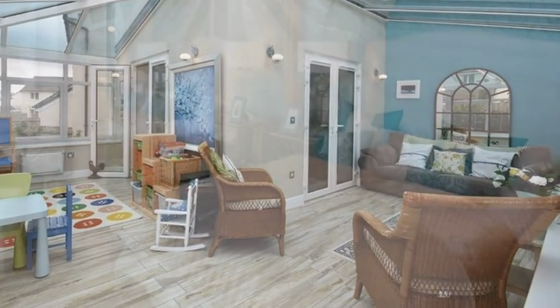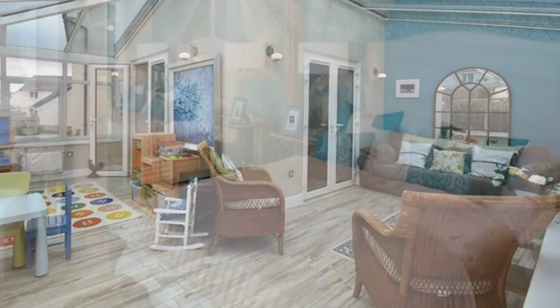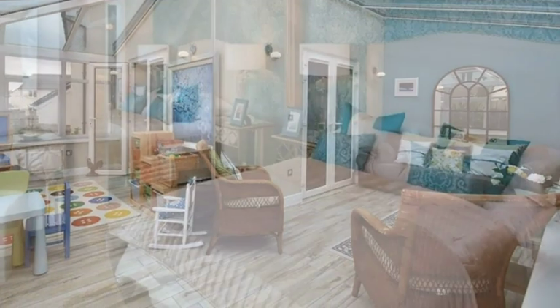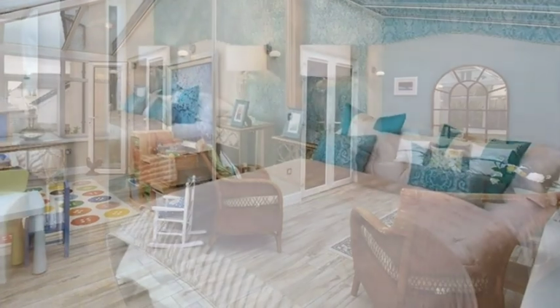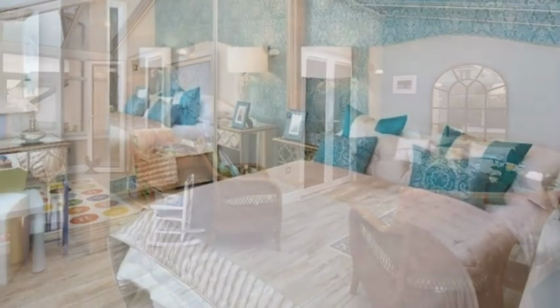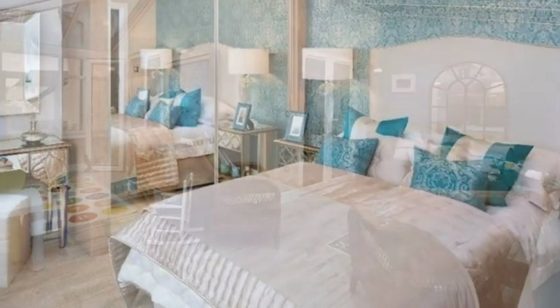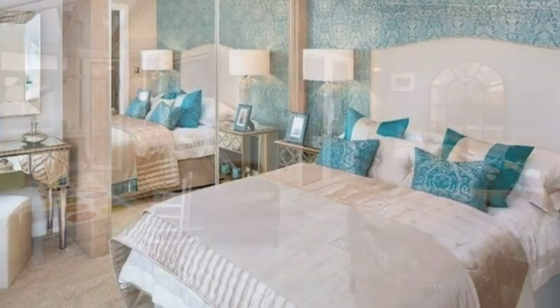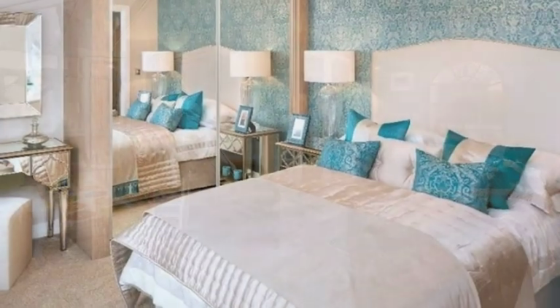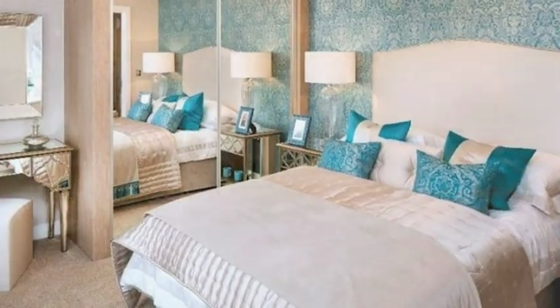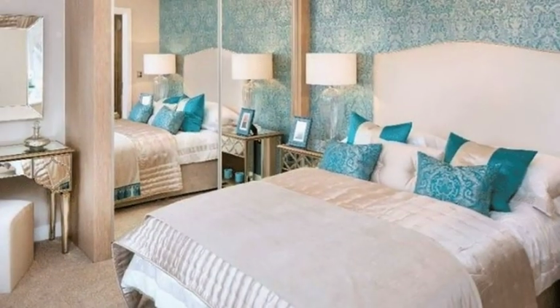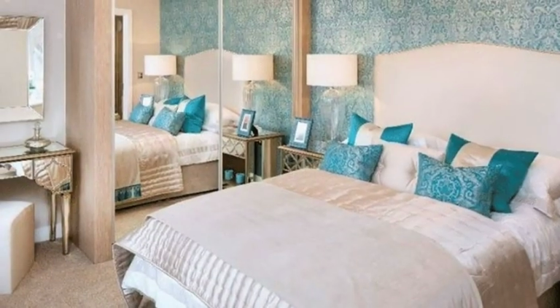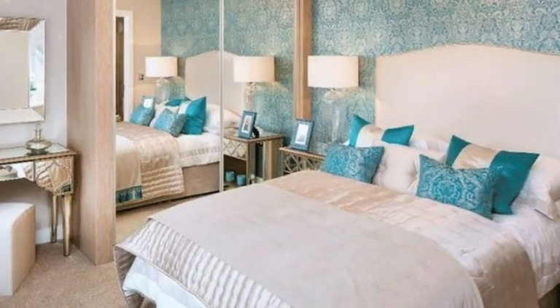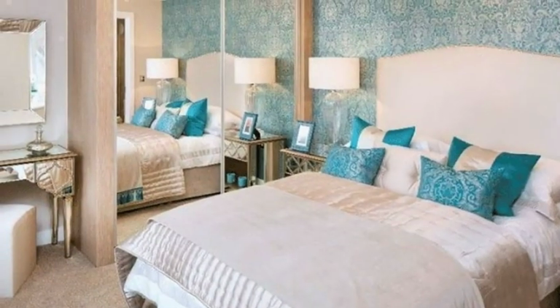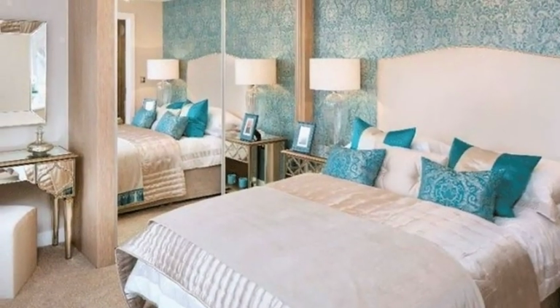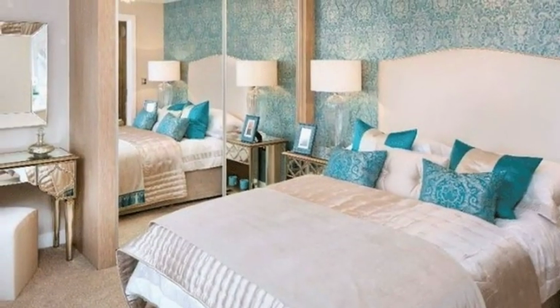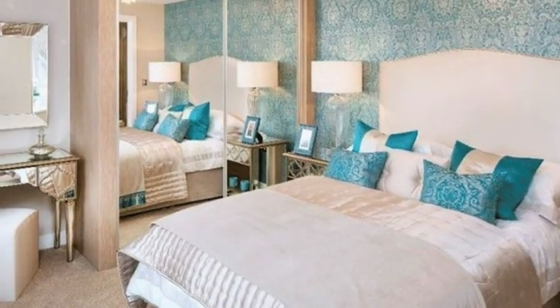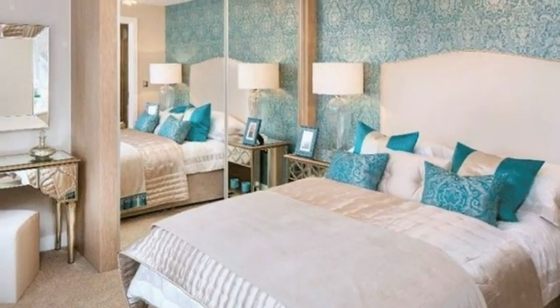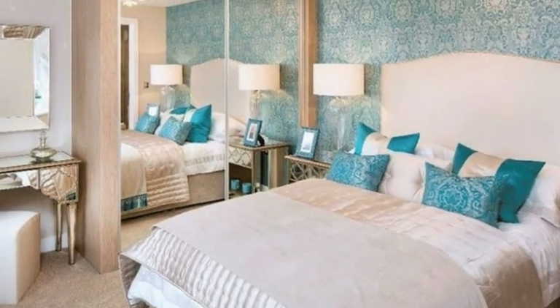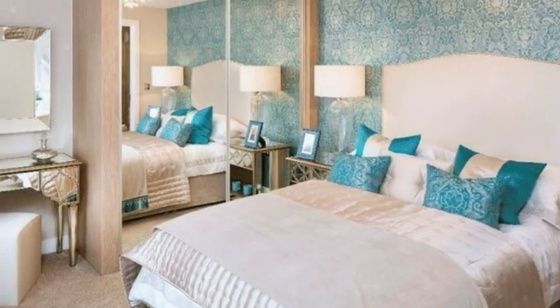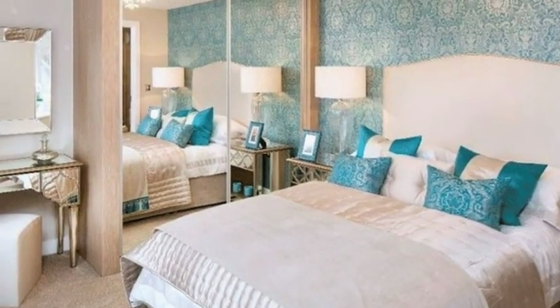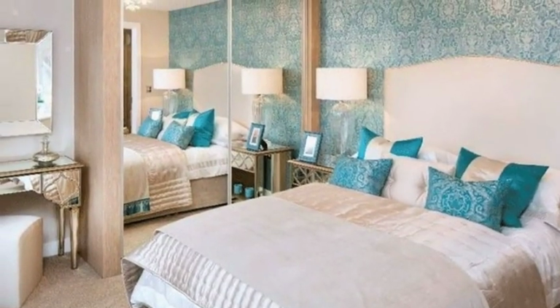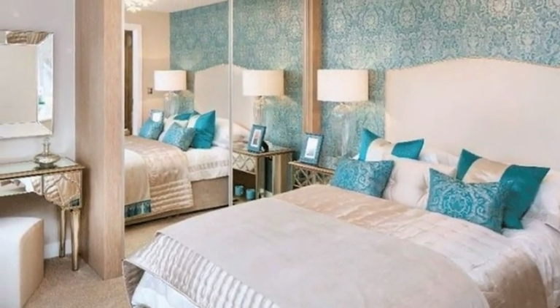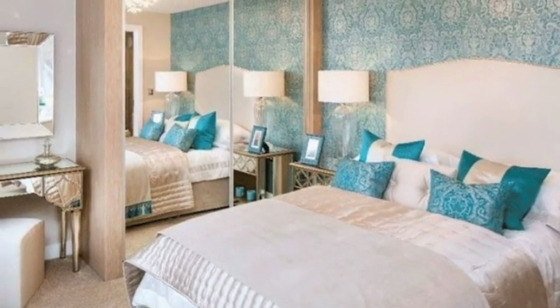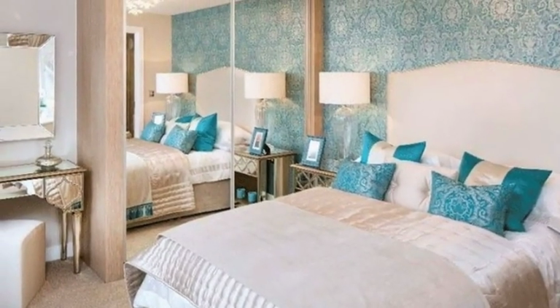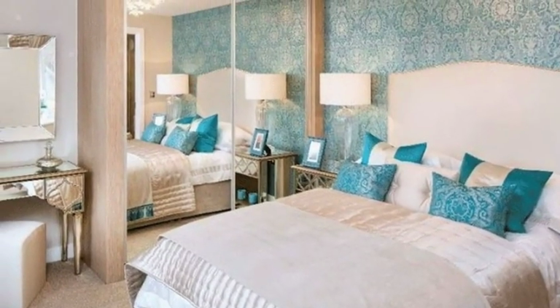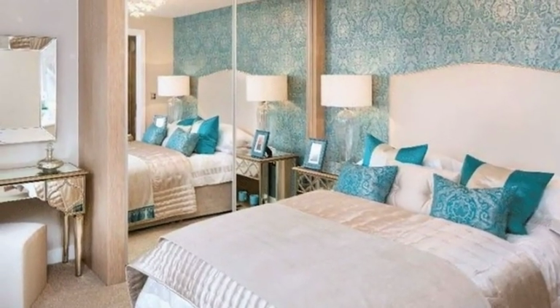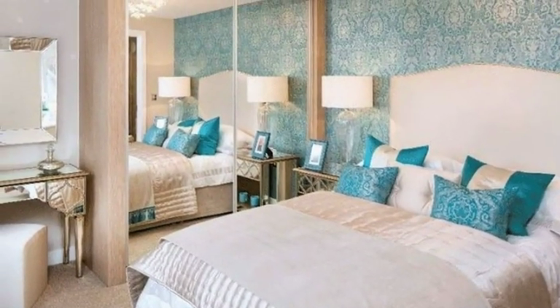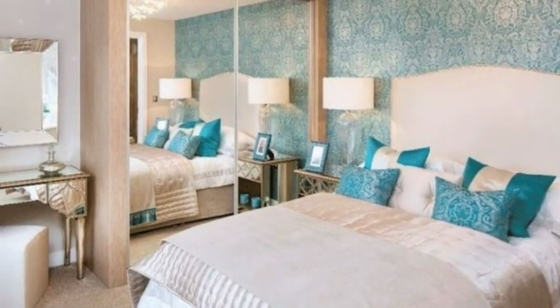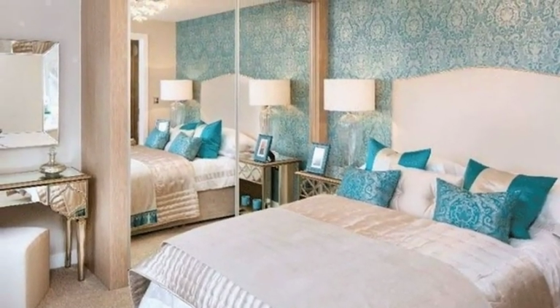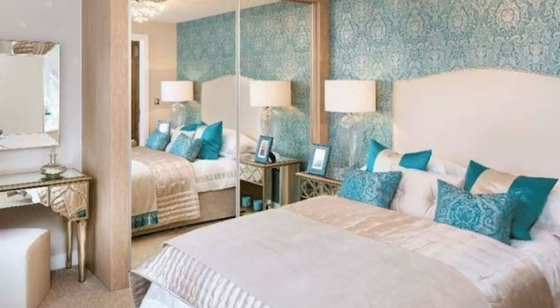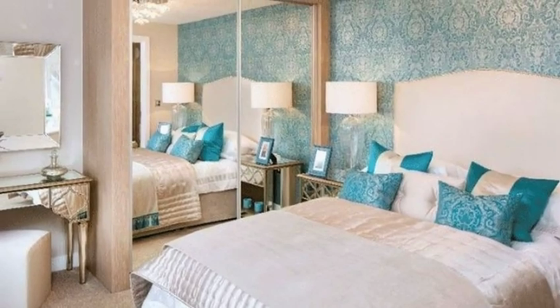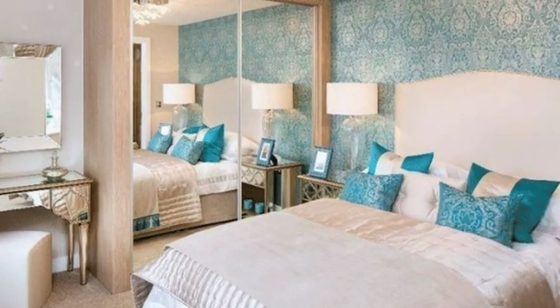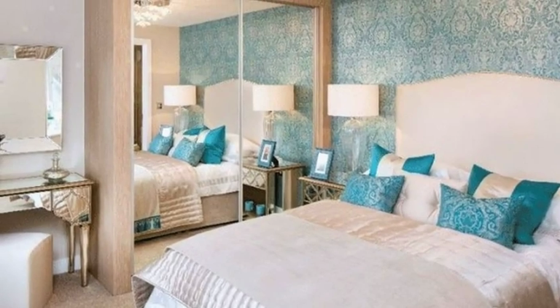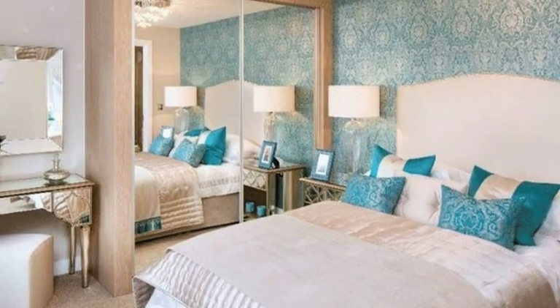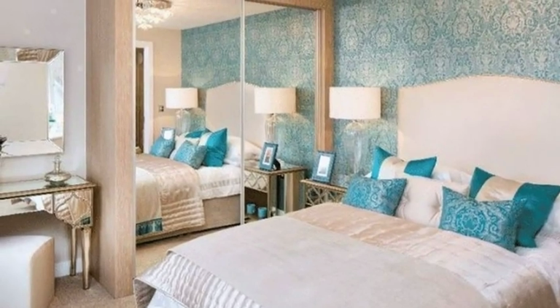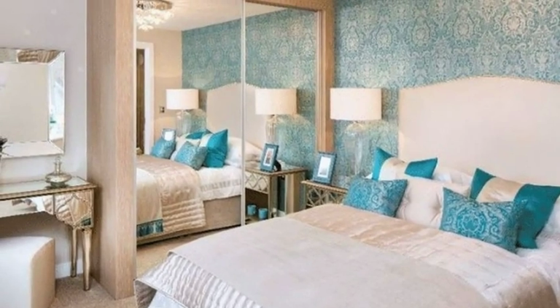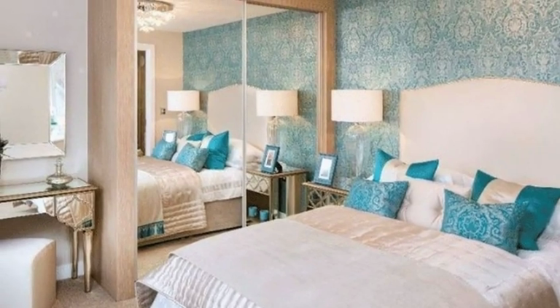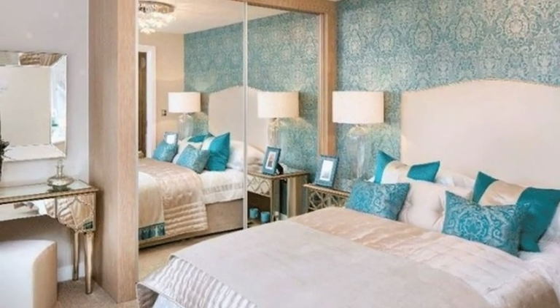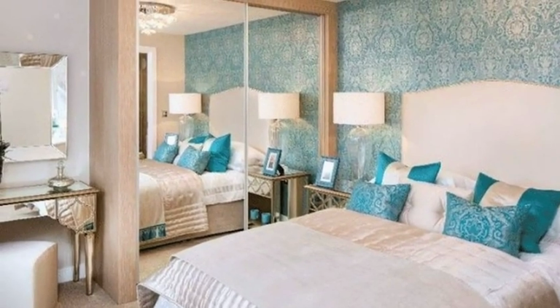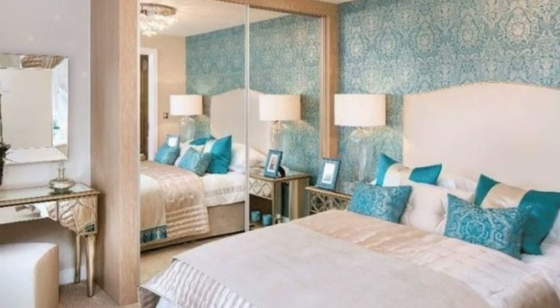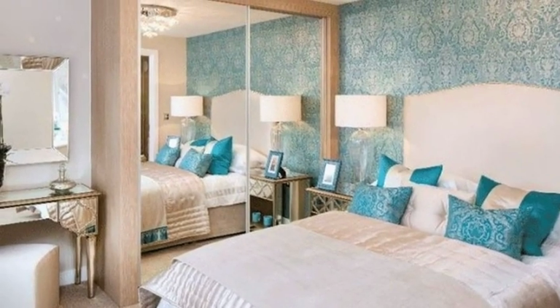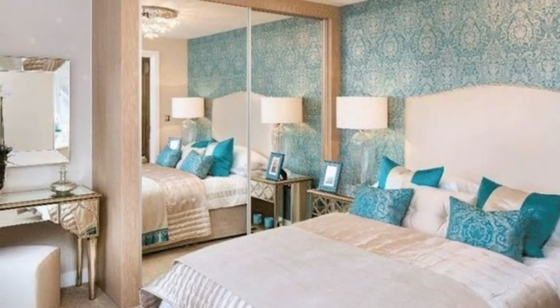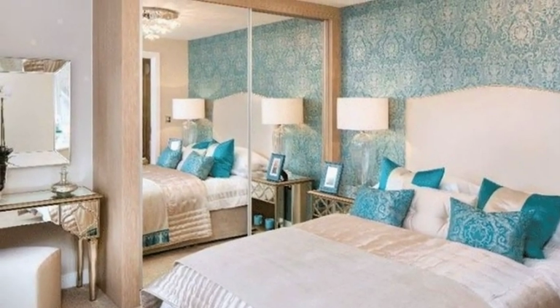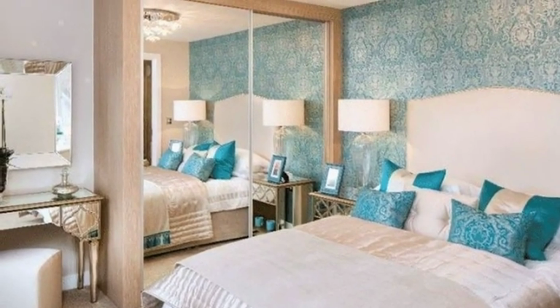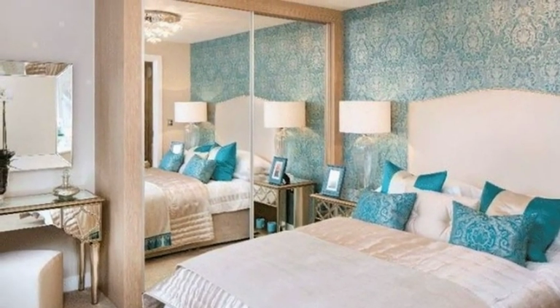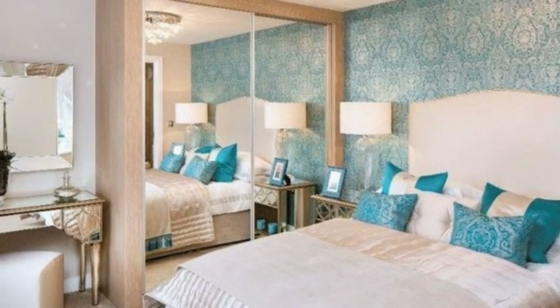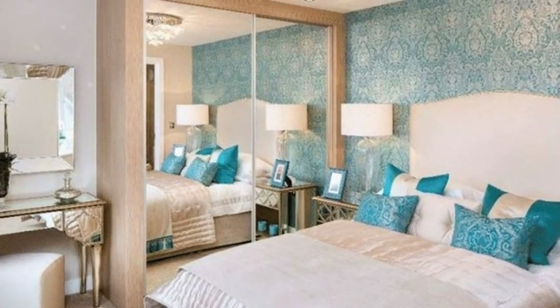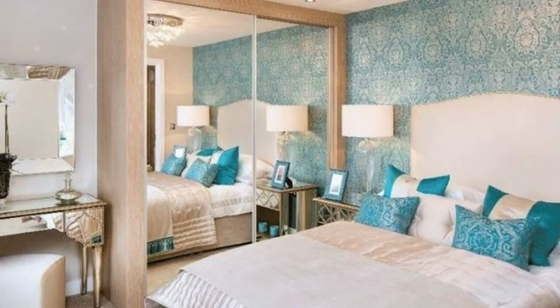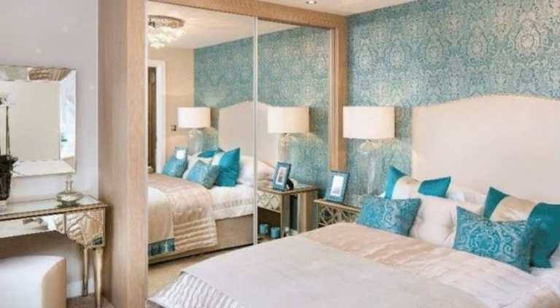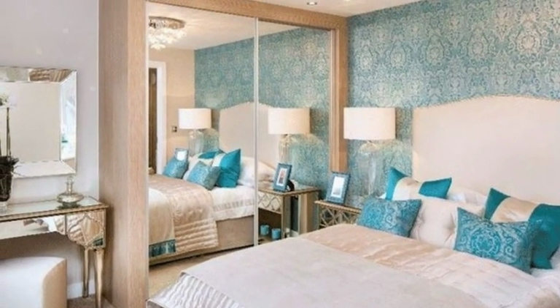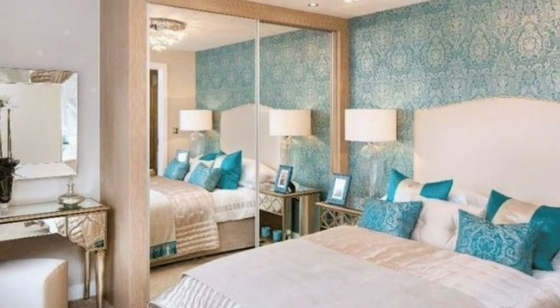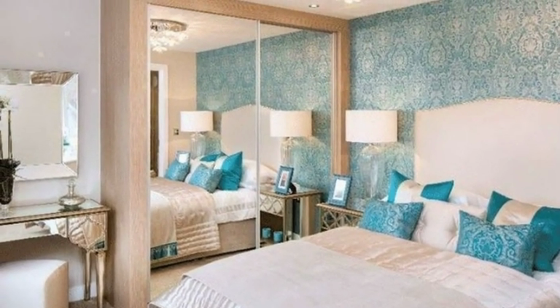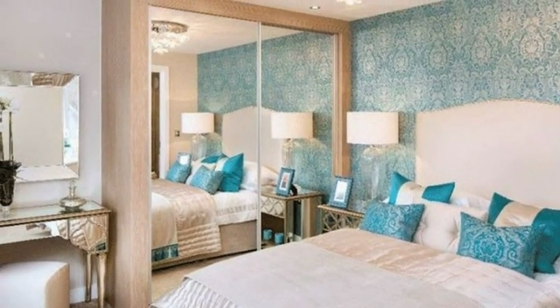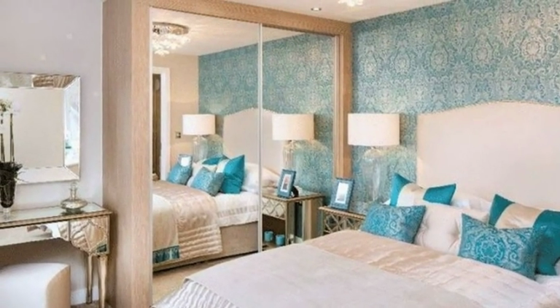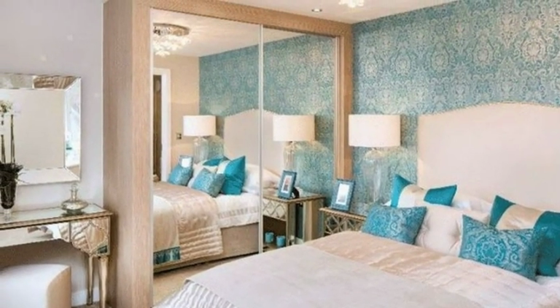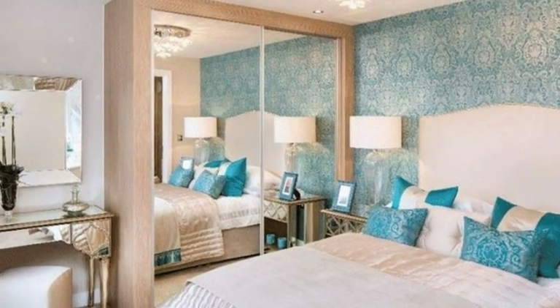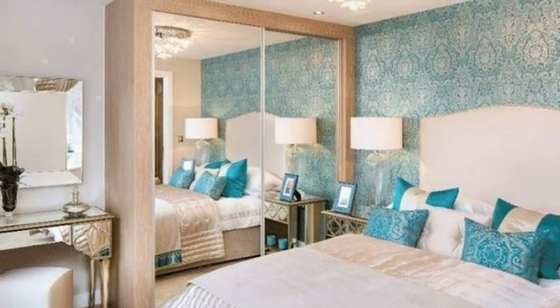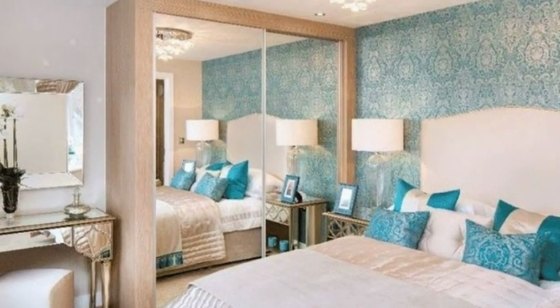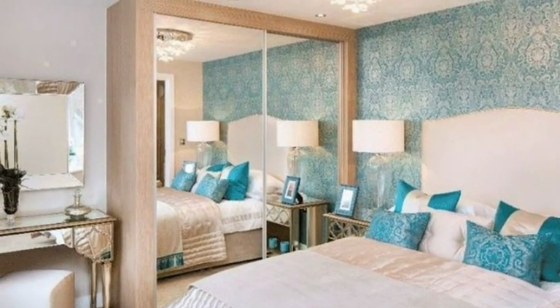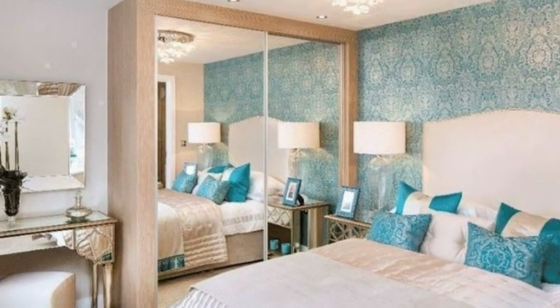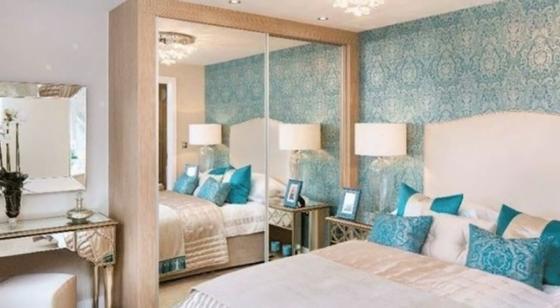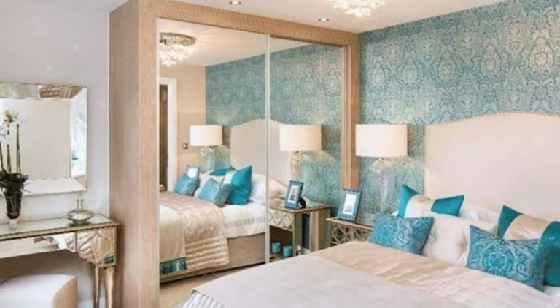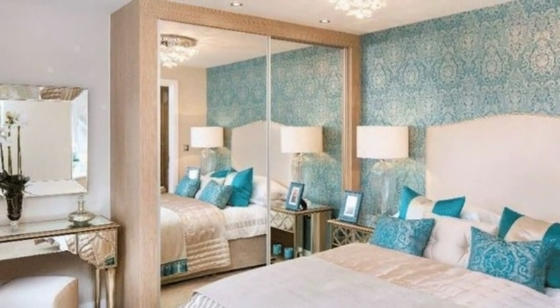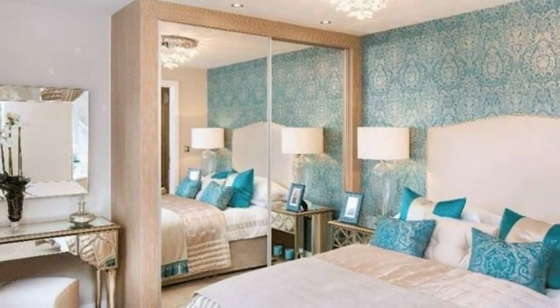On the first floor there are four bedrooms, two of which benefit from built-in wardrobes and an ensuite shower room.